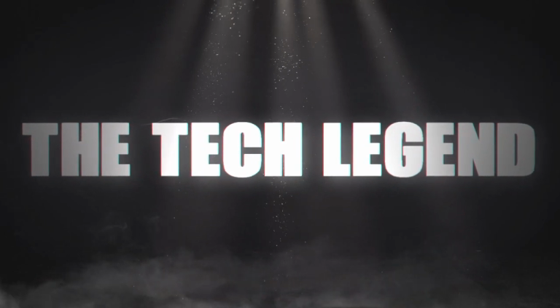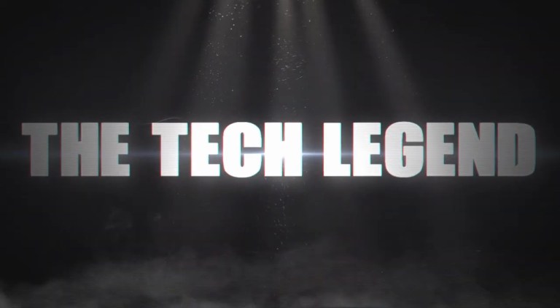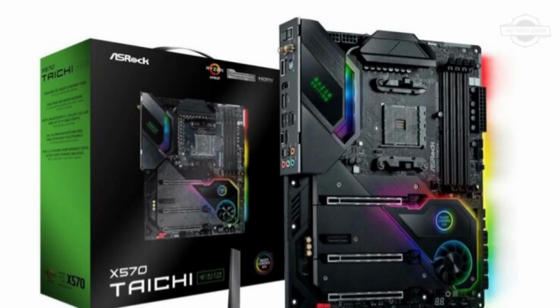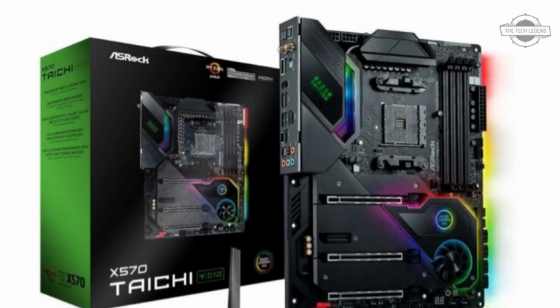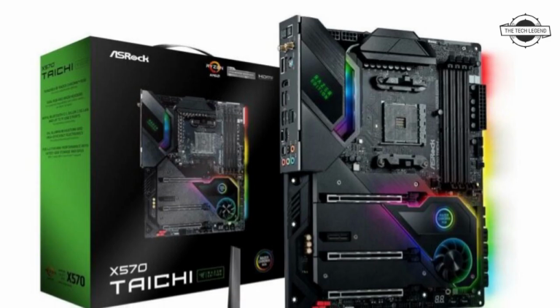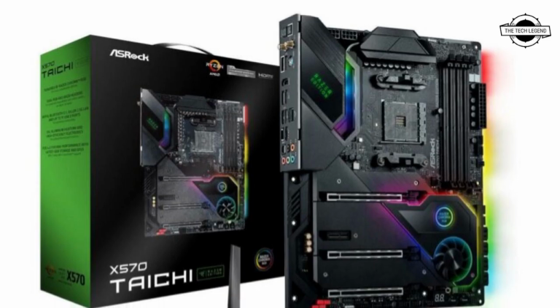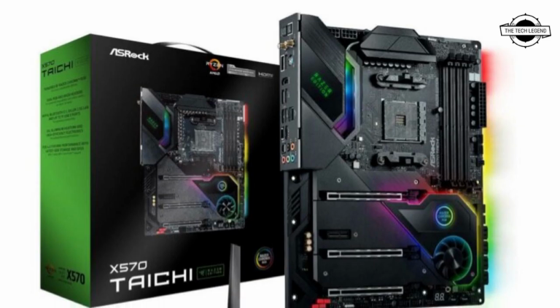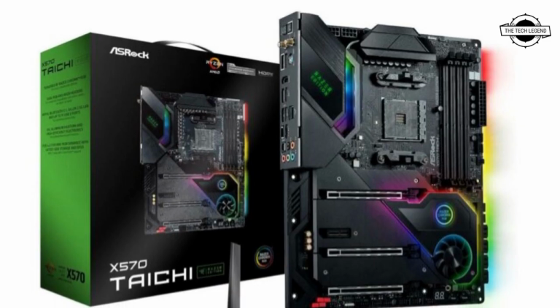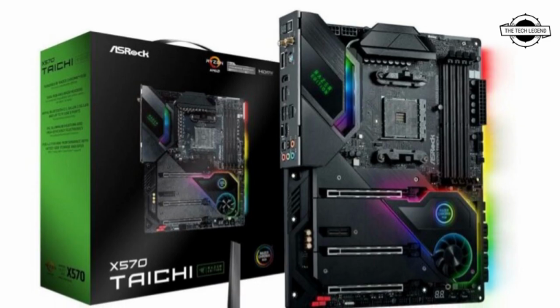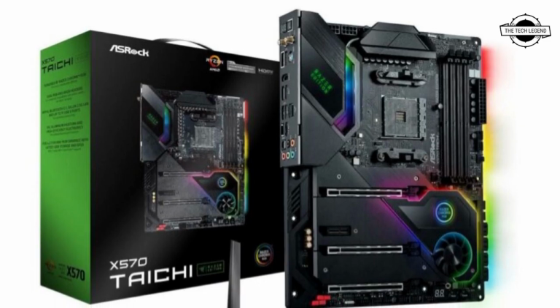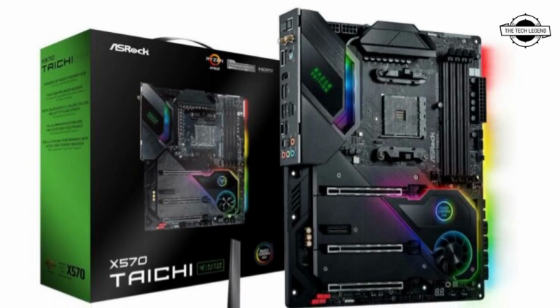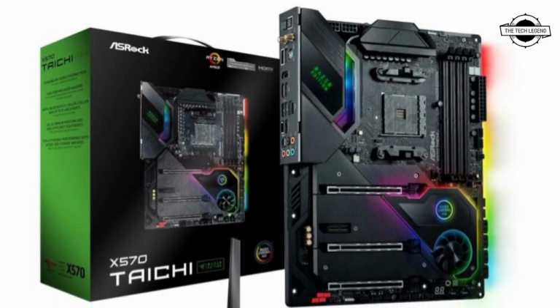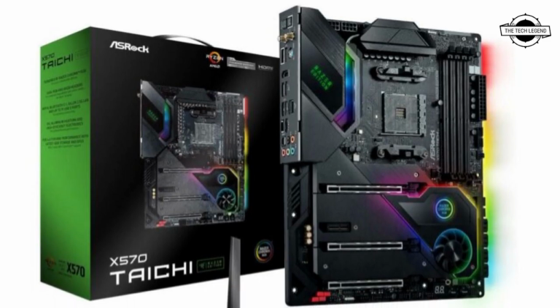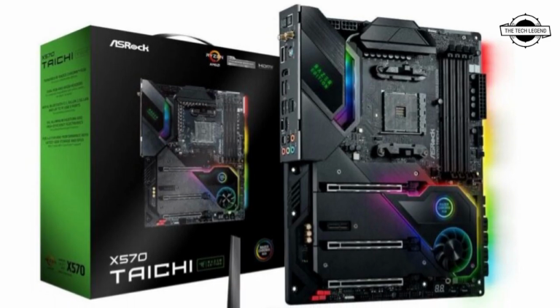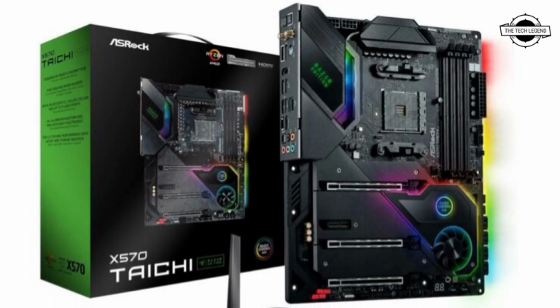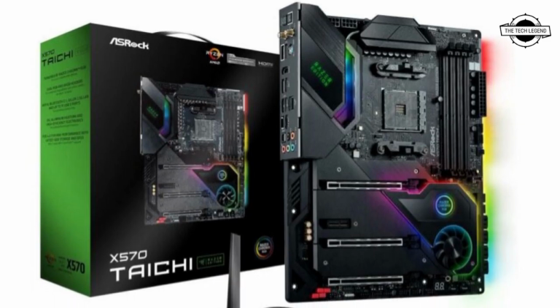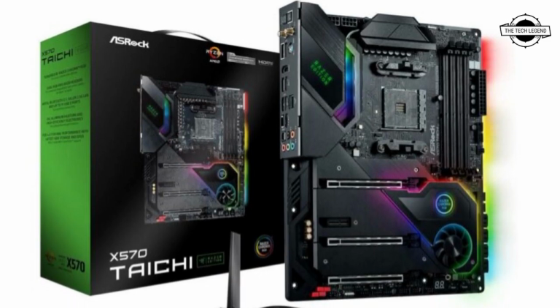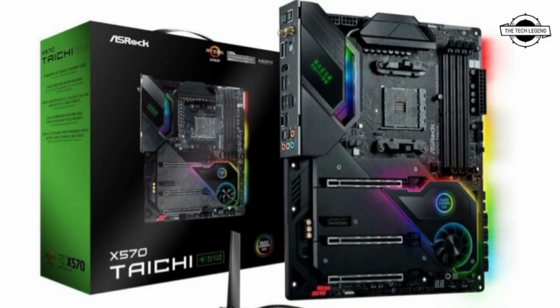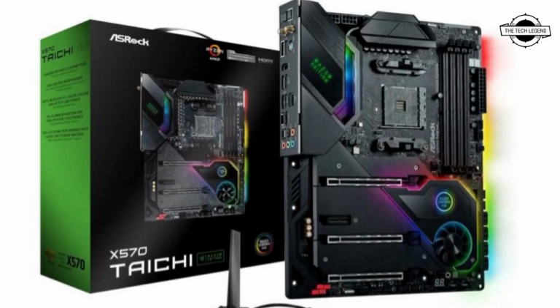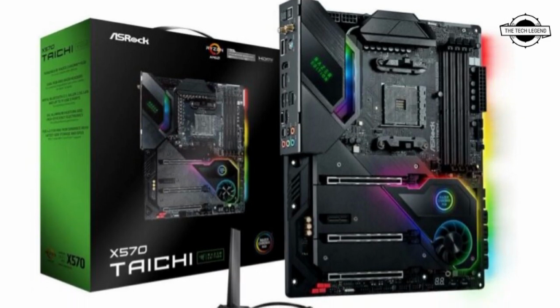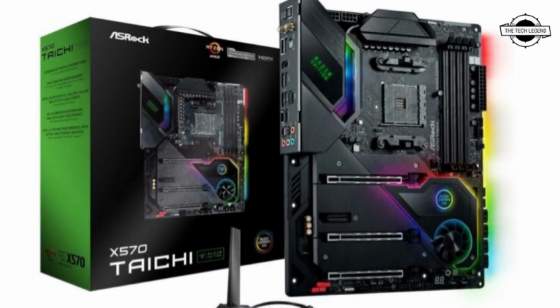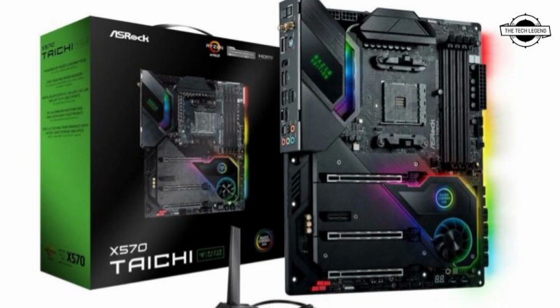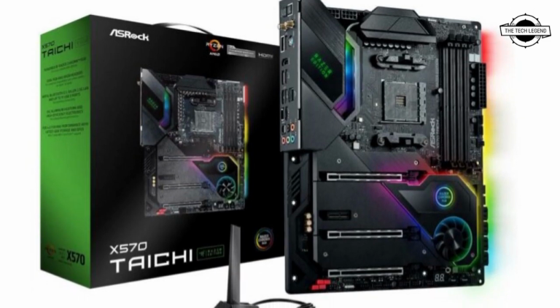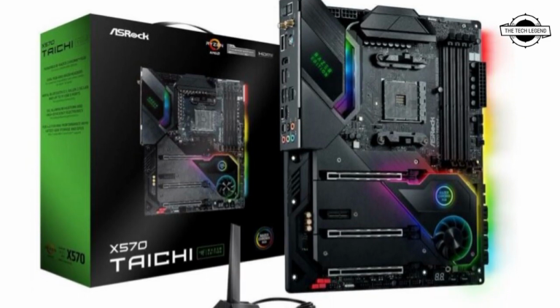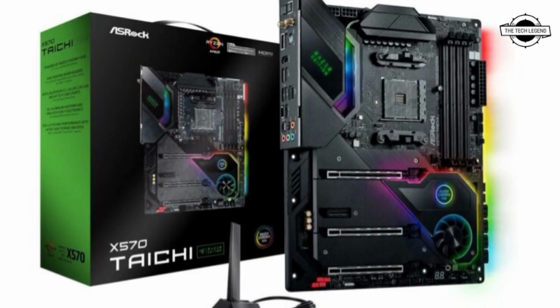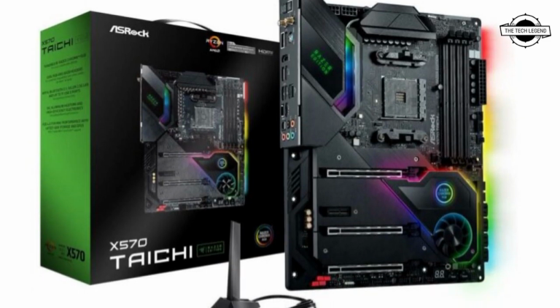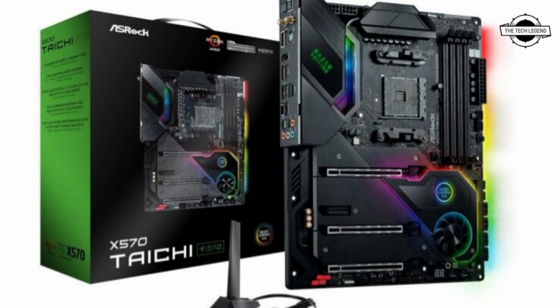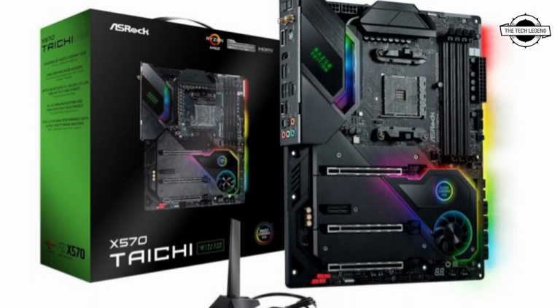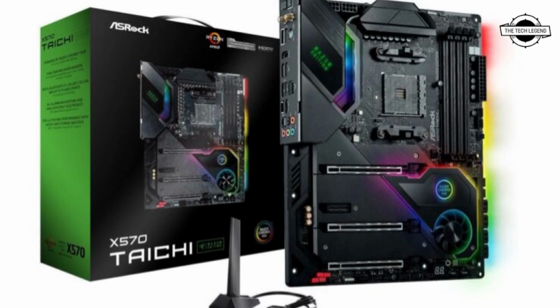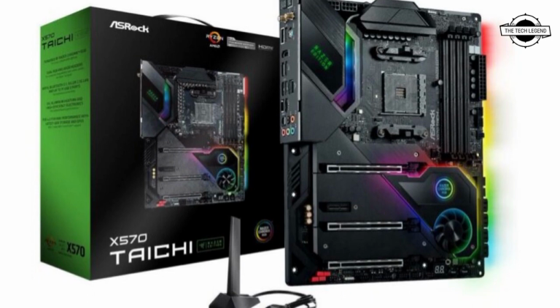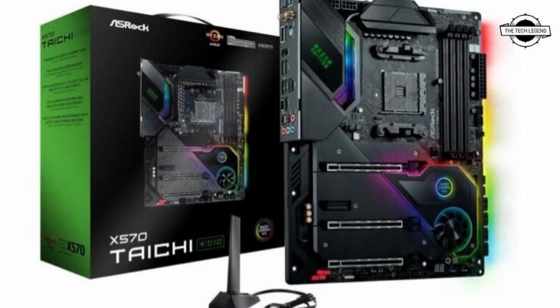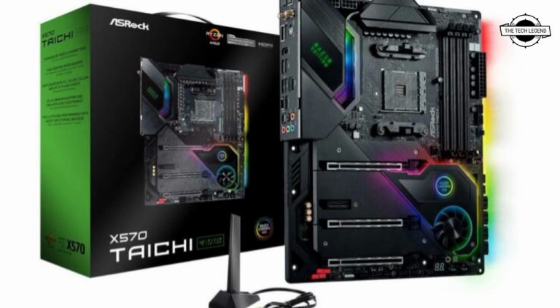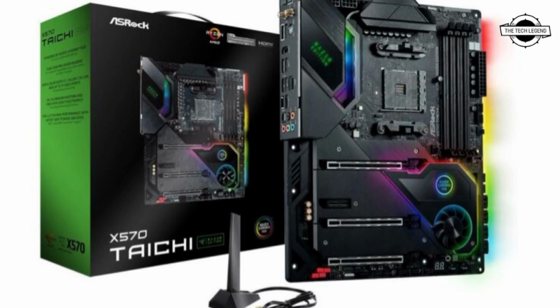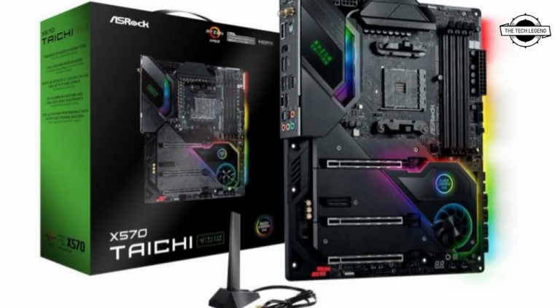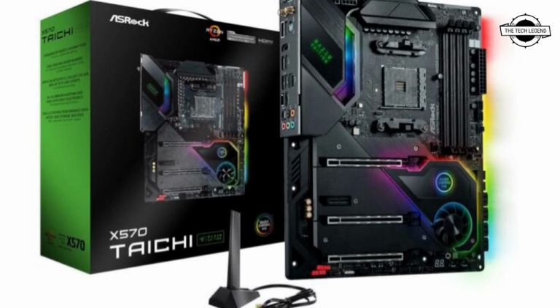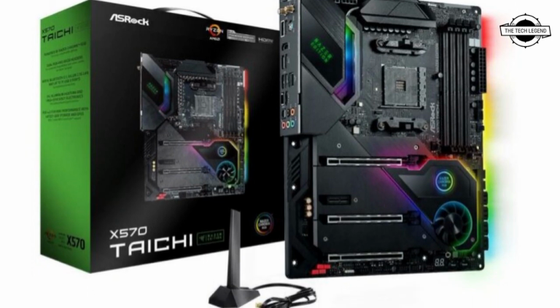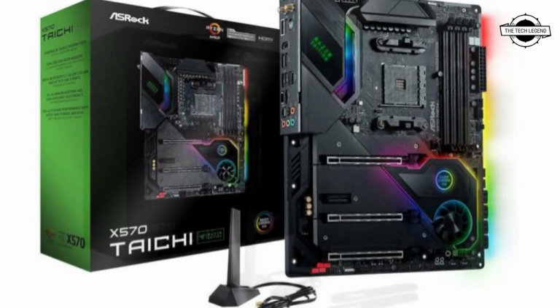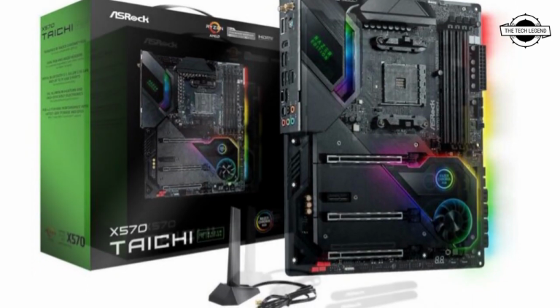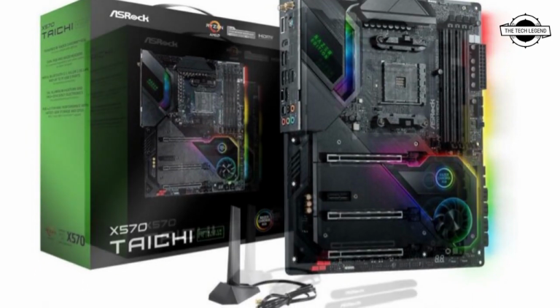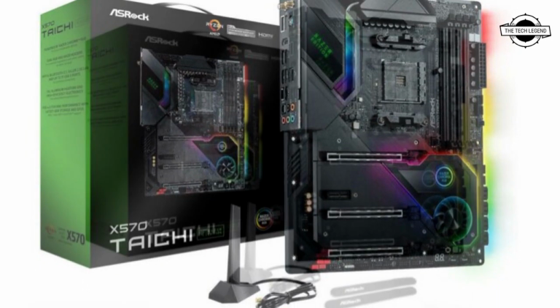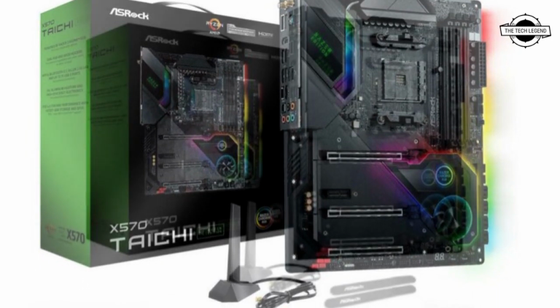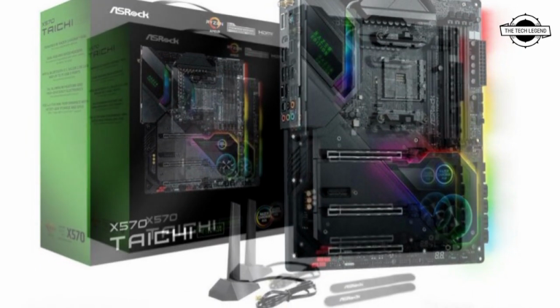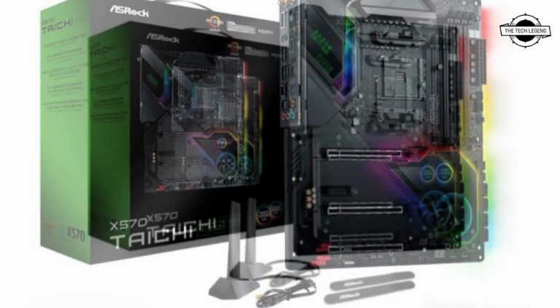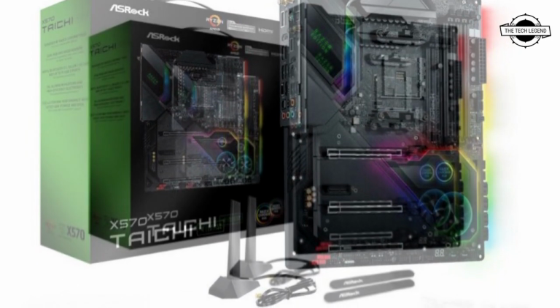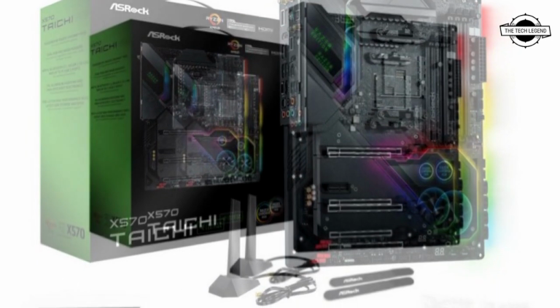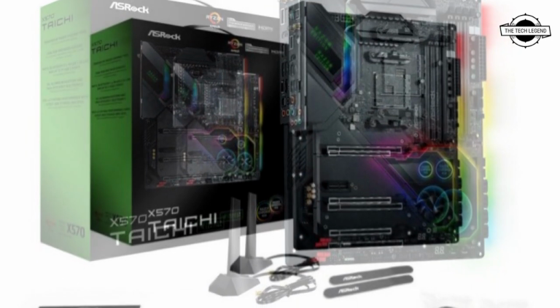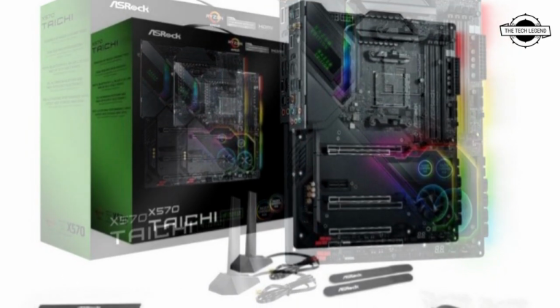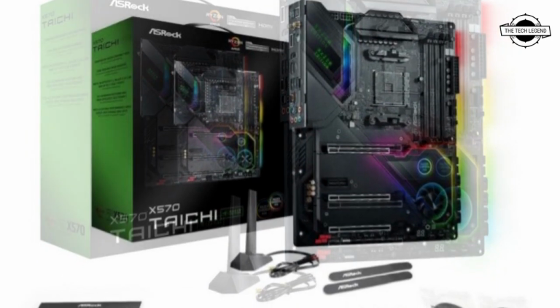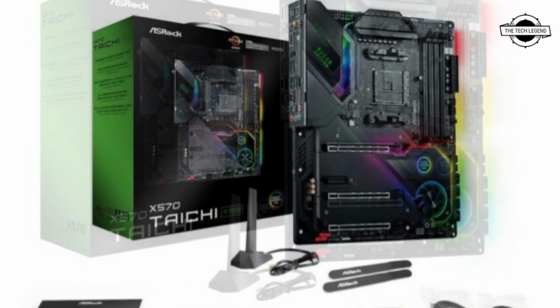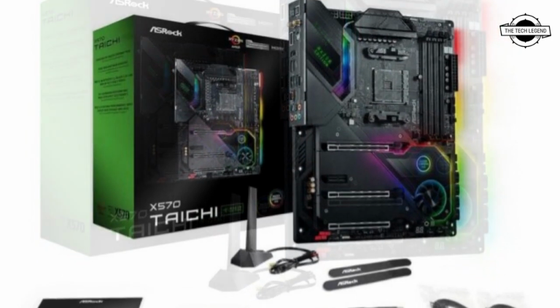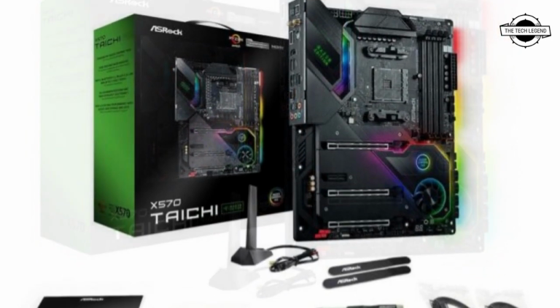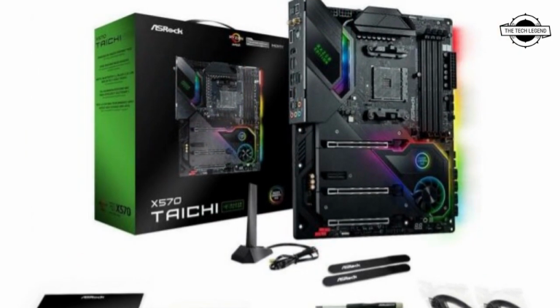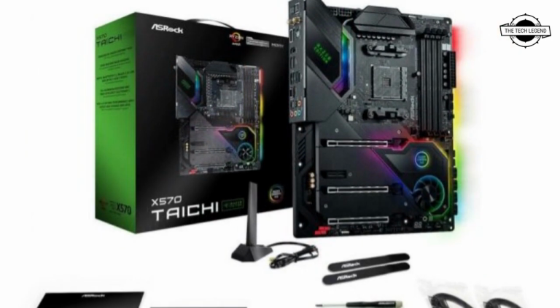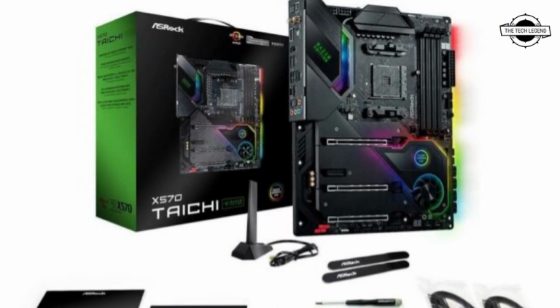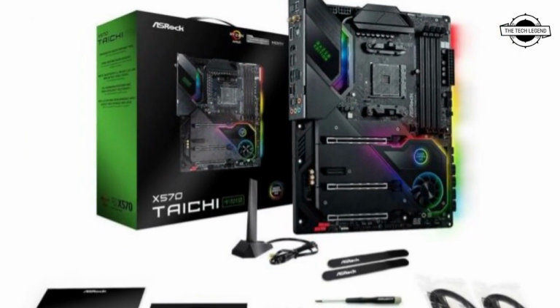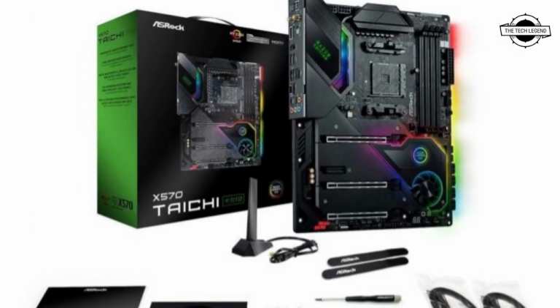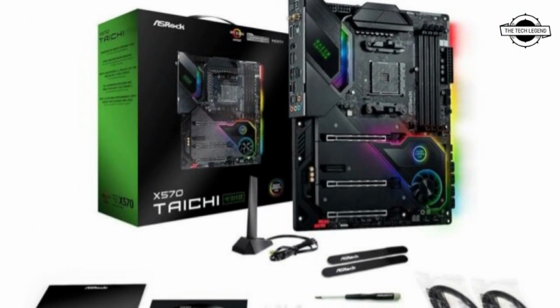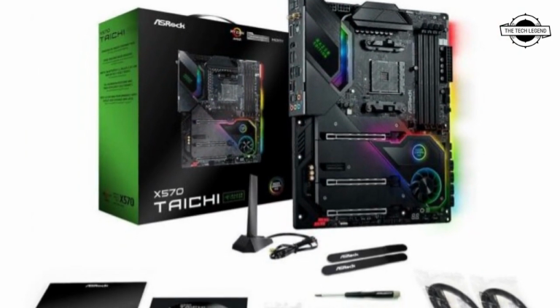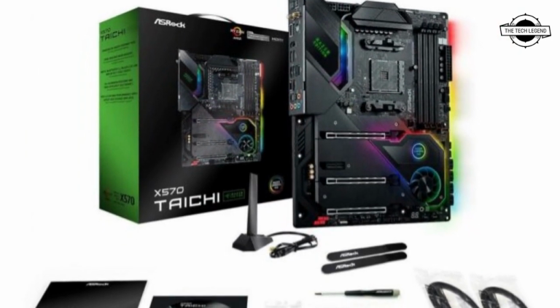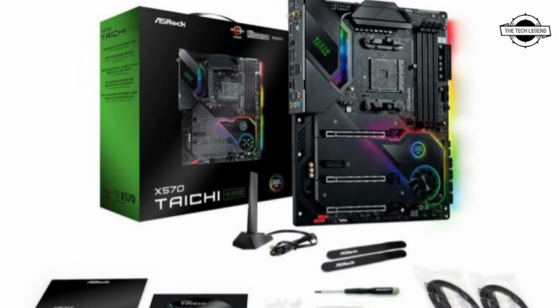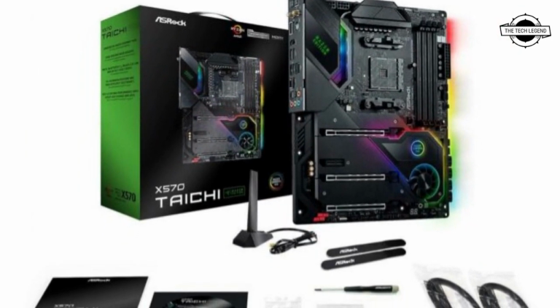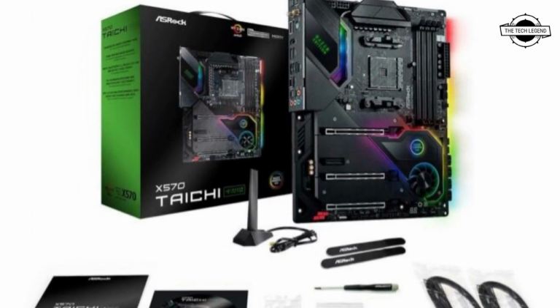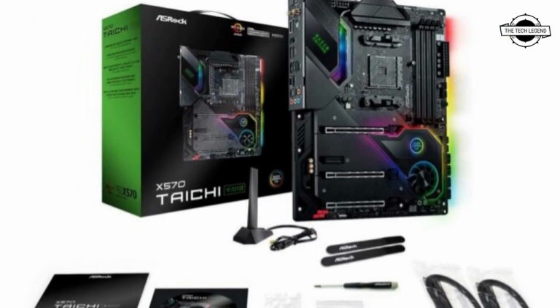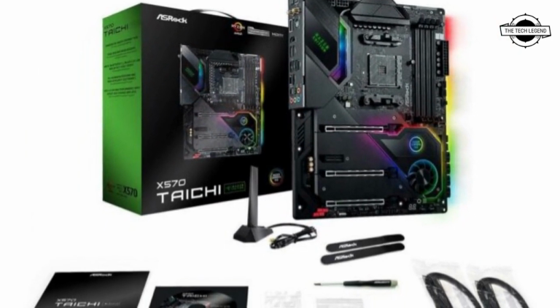Hello friends, welcome to the TechLizend channel. Today I will talk about the ASRock X570 Taichi Razor Edition Motherboard.